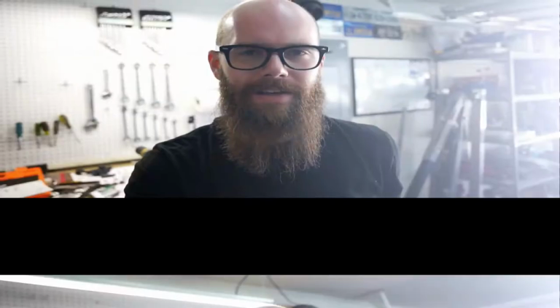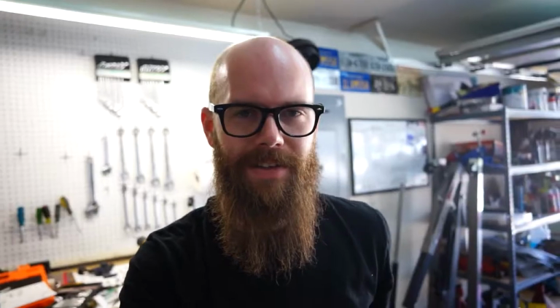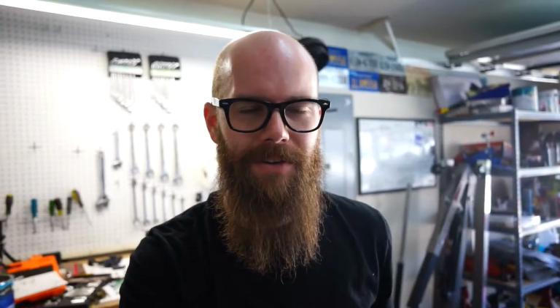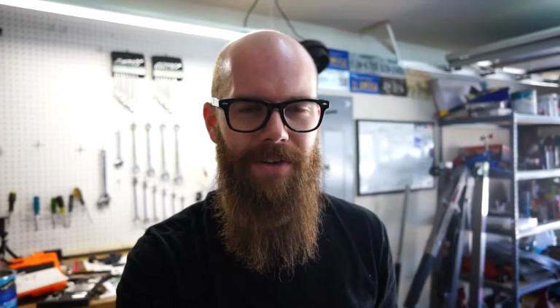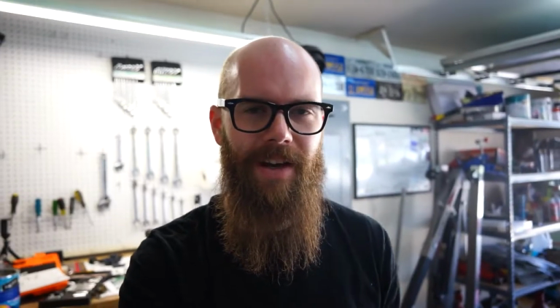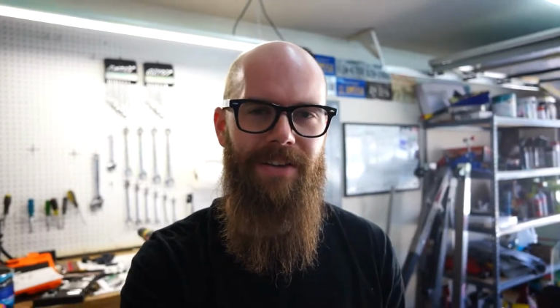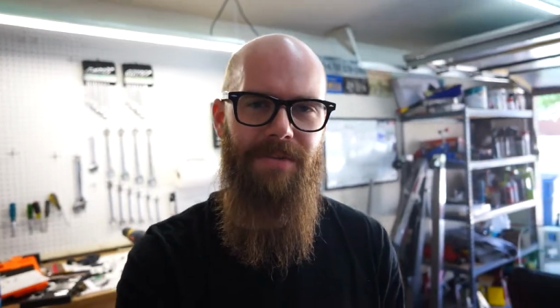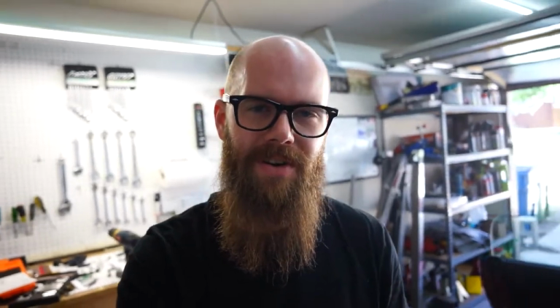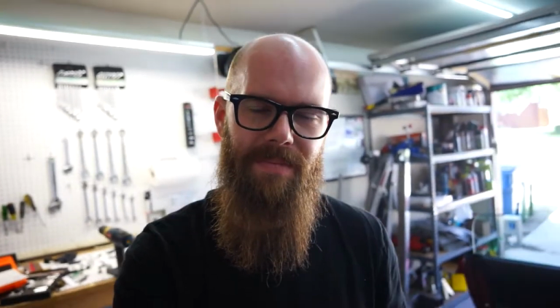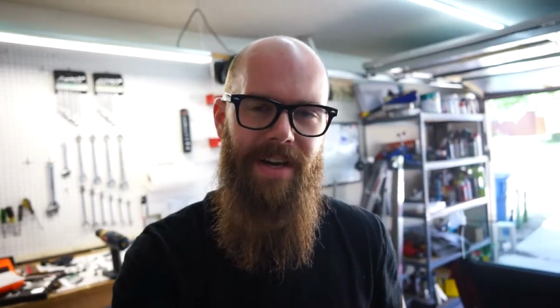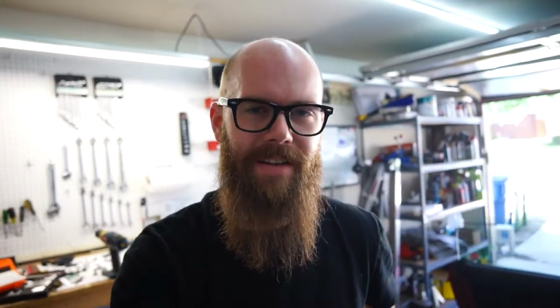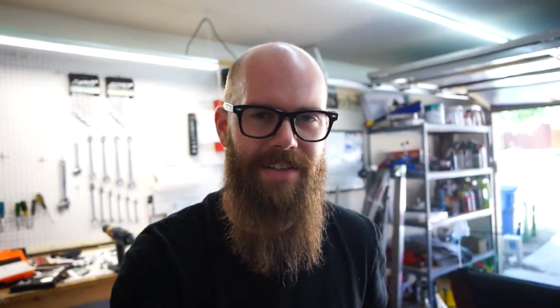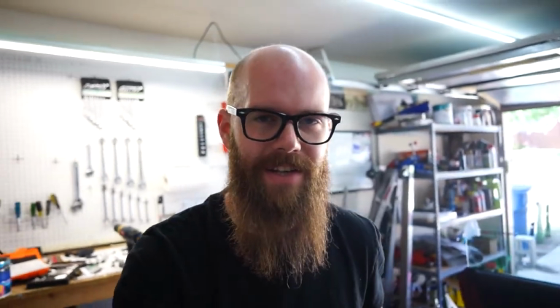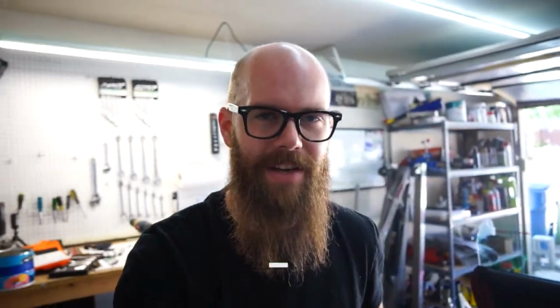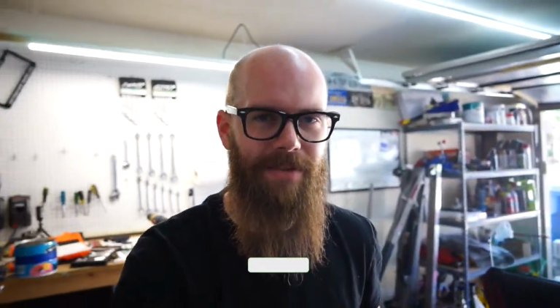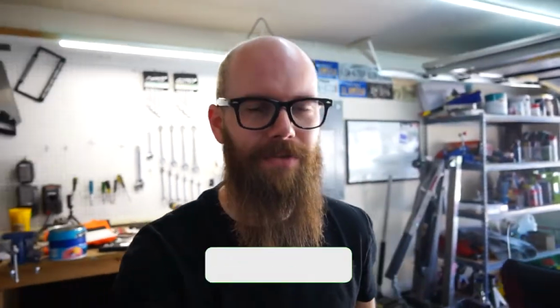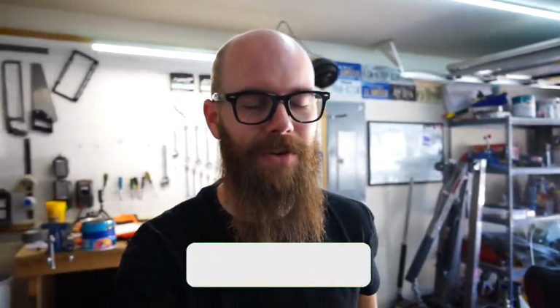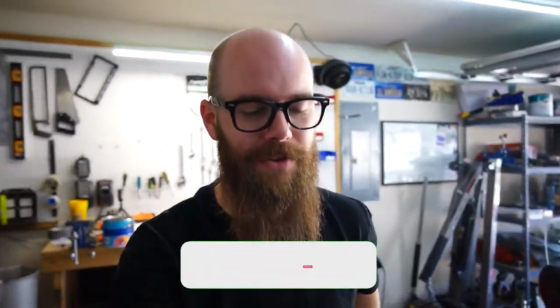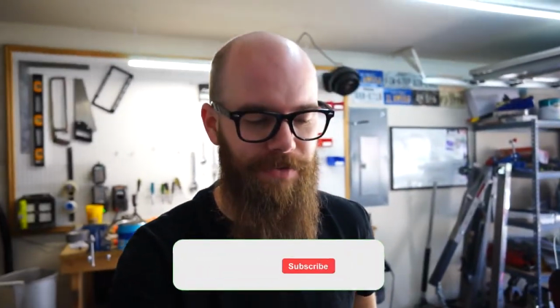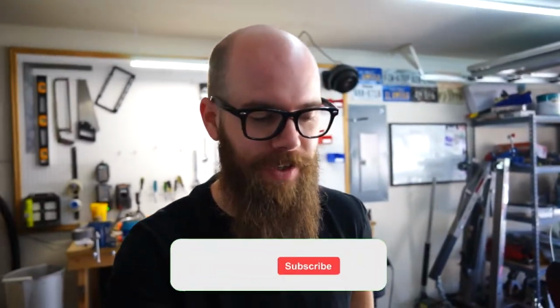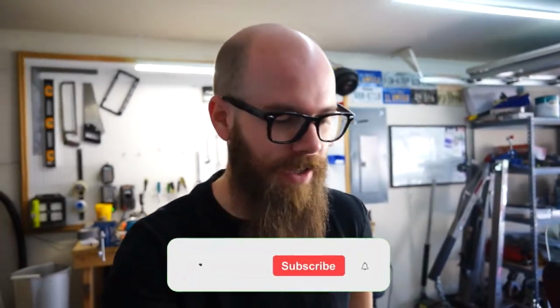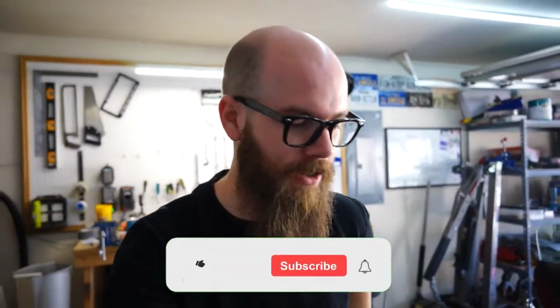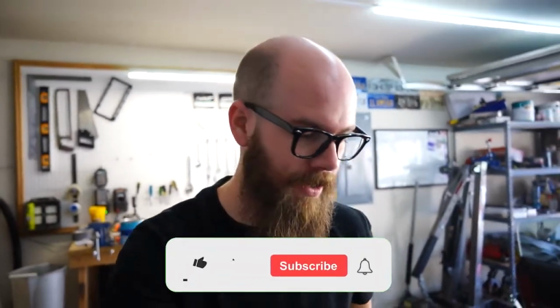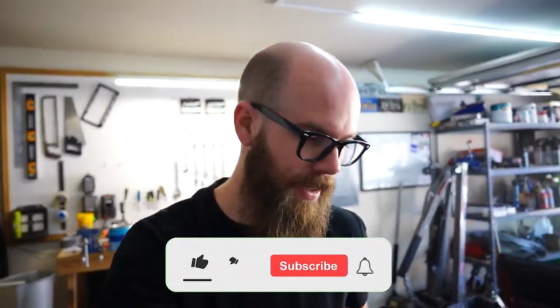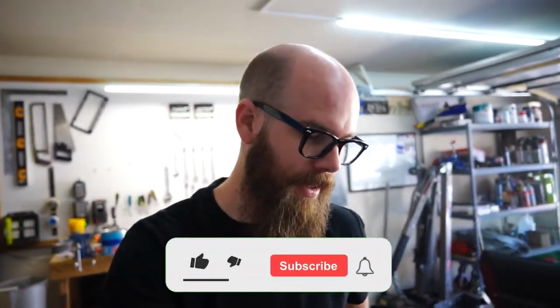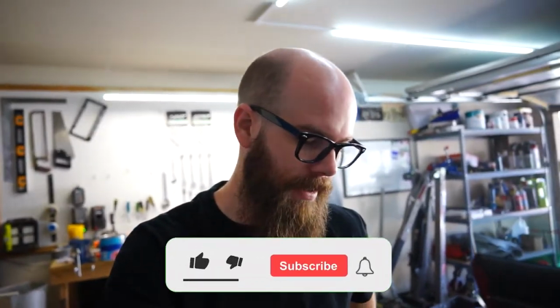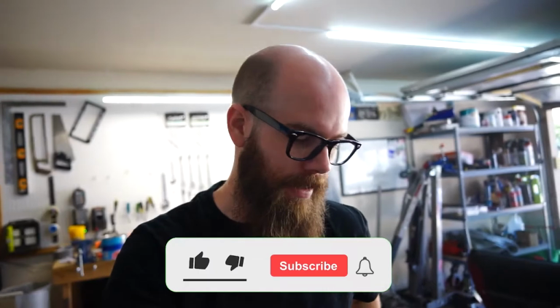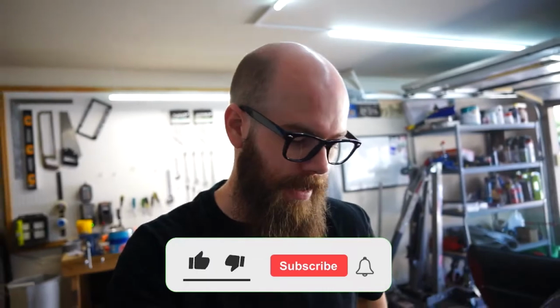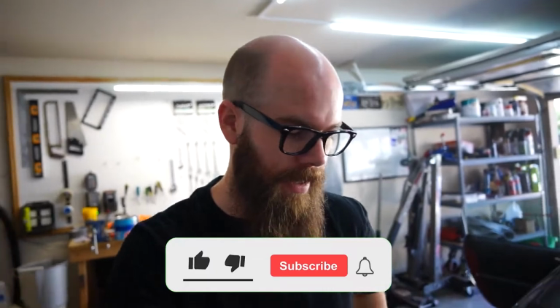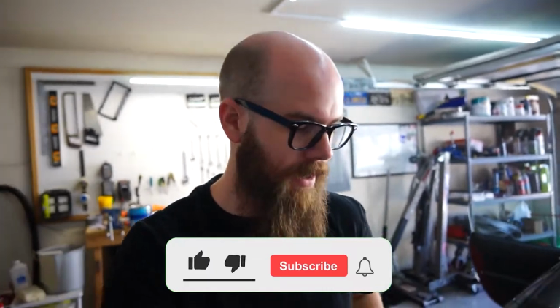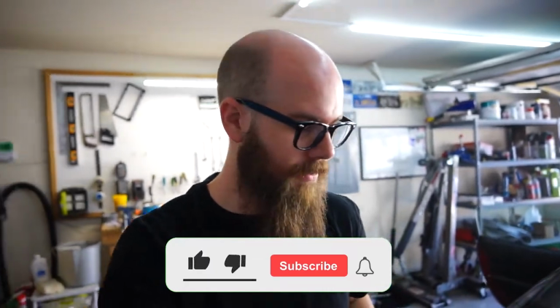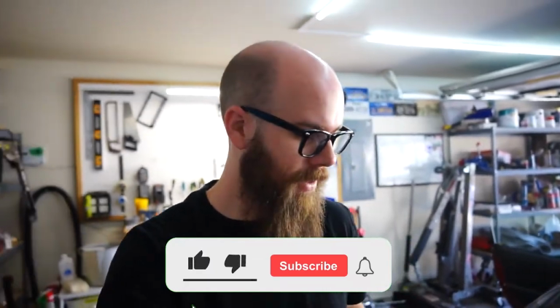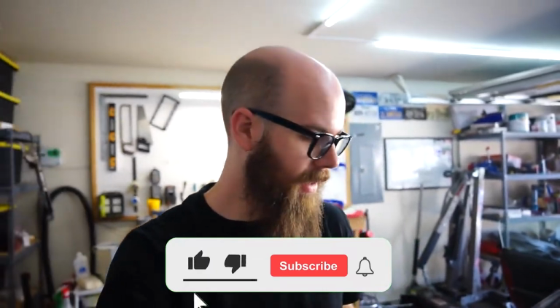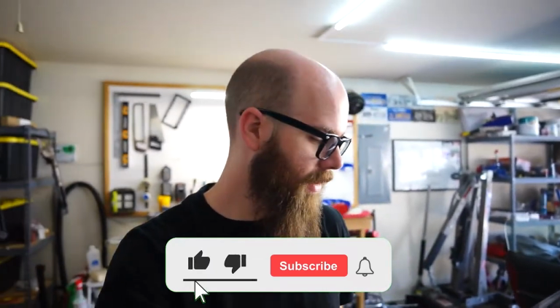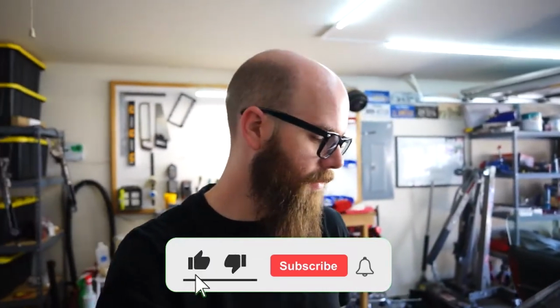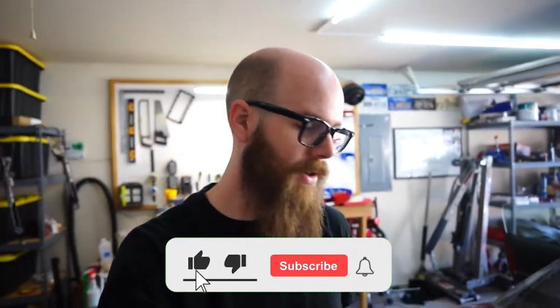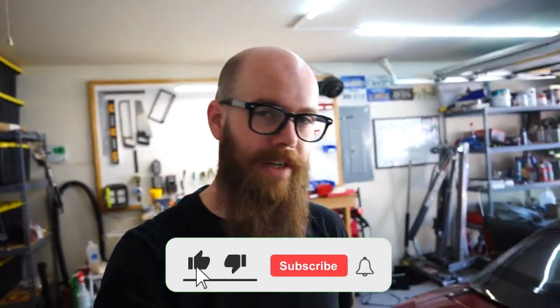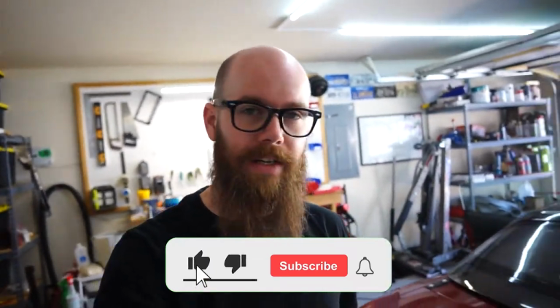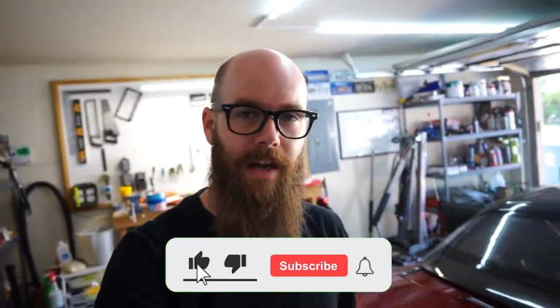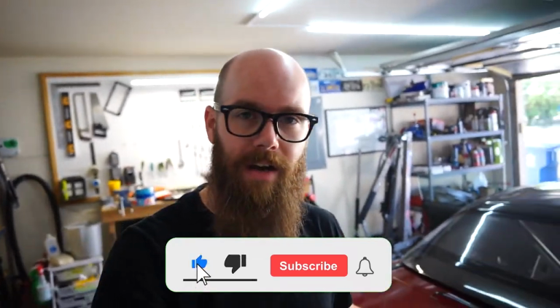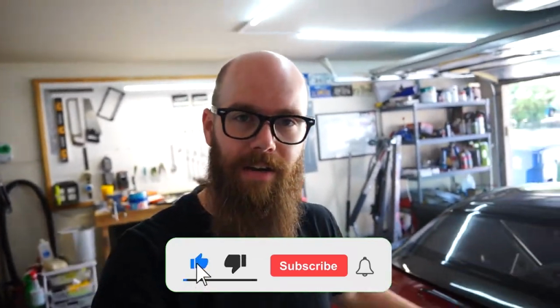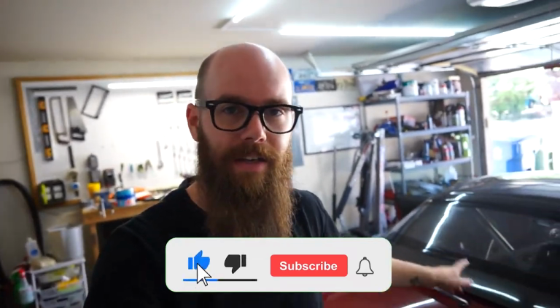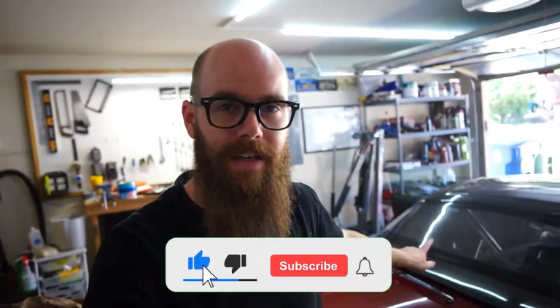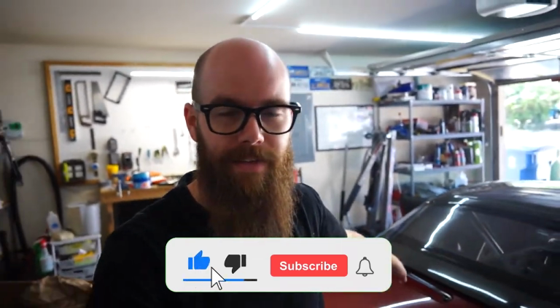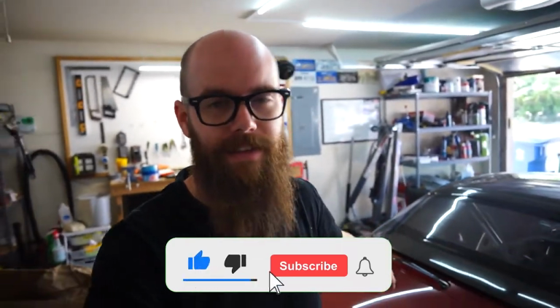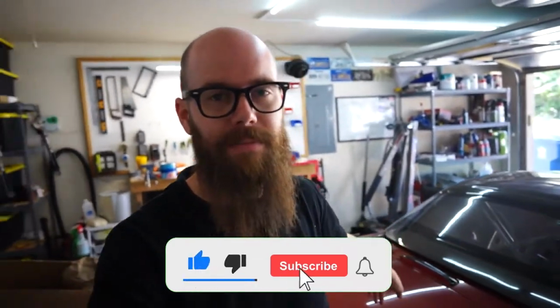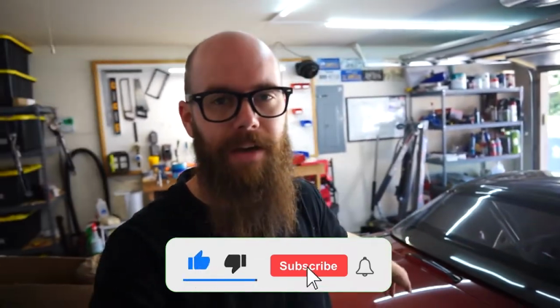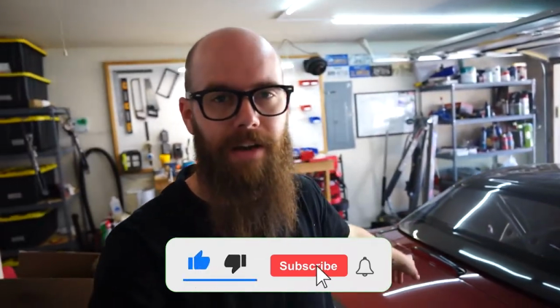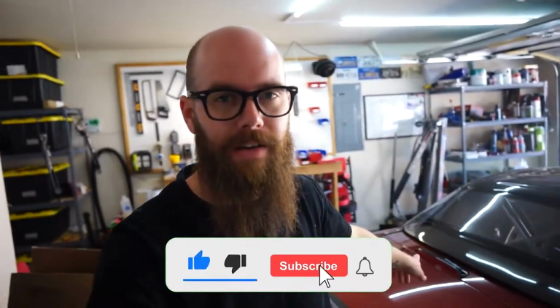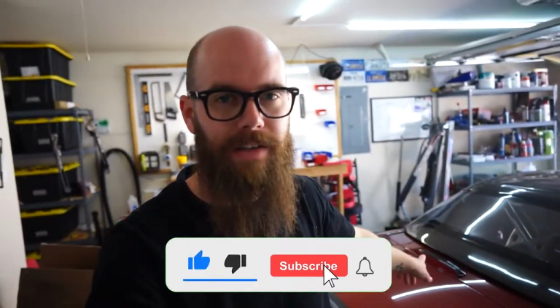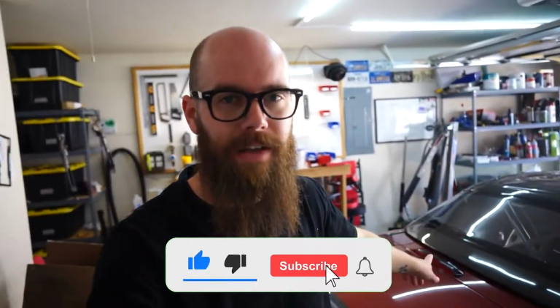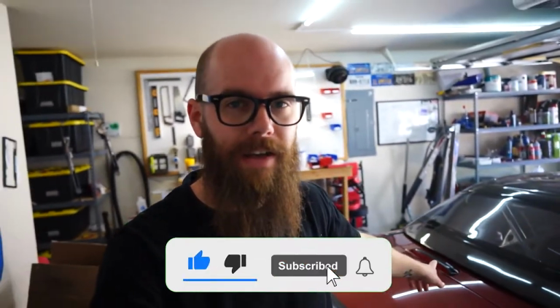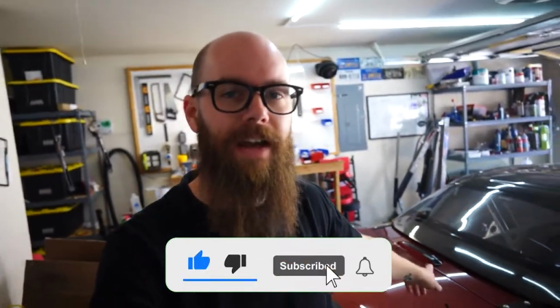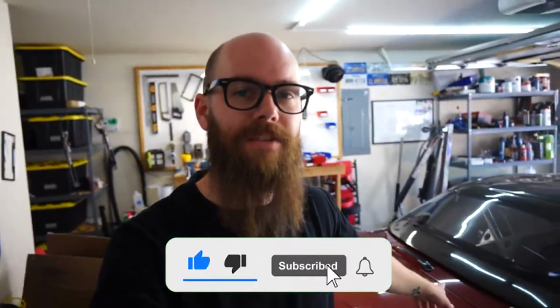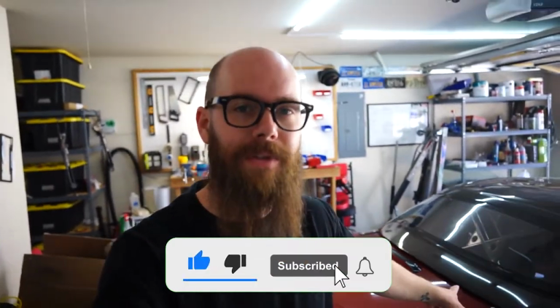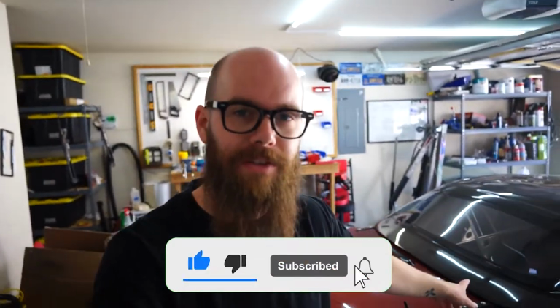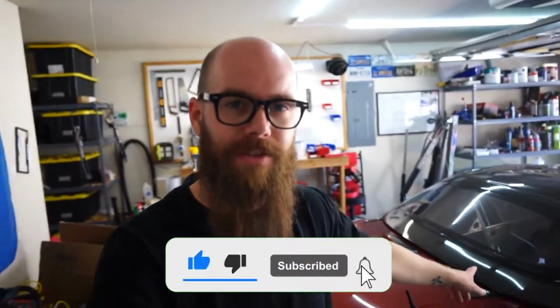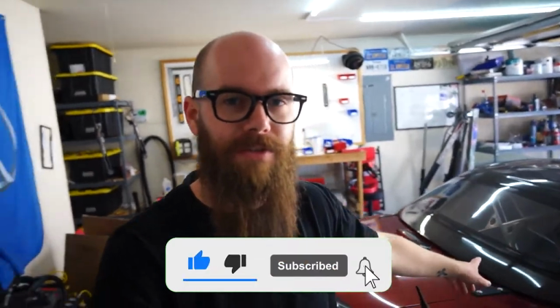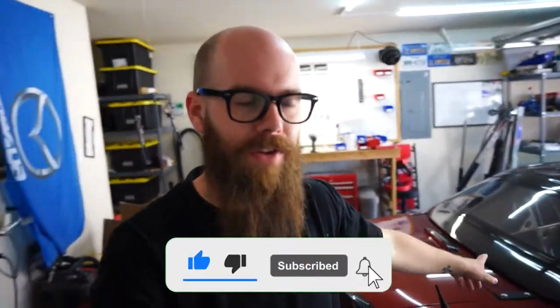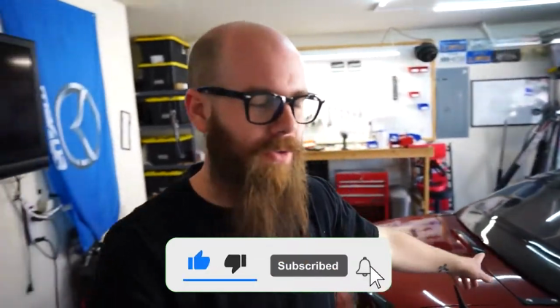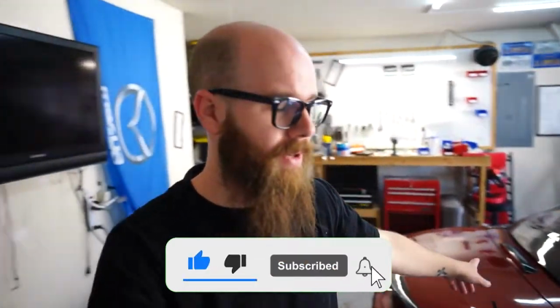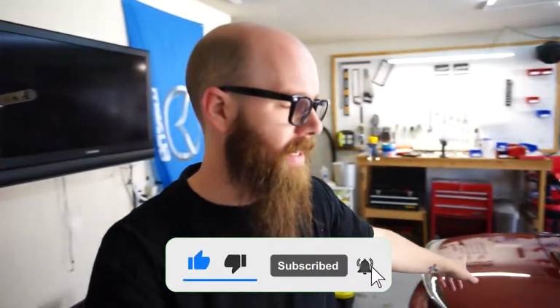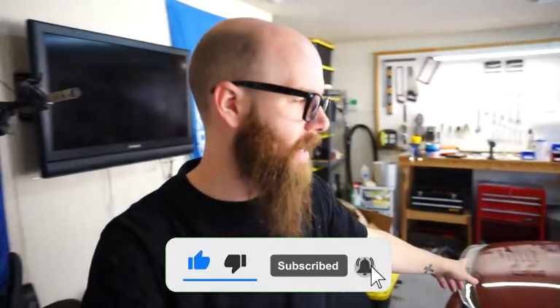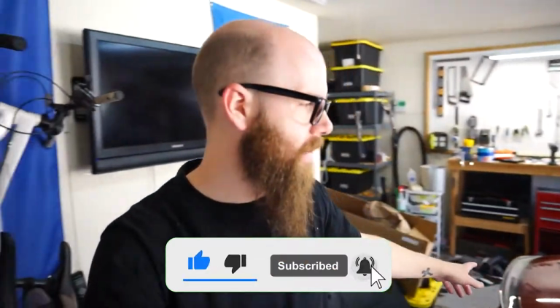How's it going guys? Welcome back to the channel for a new video. We are working on the NC Miata today, as we do on the weekends.